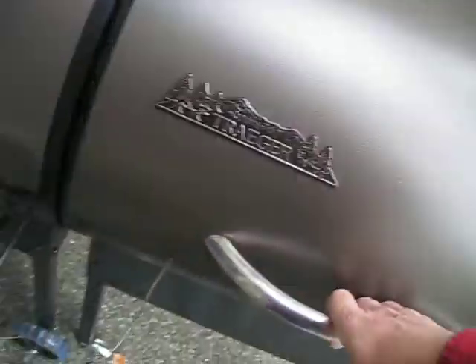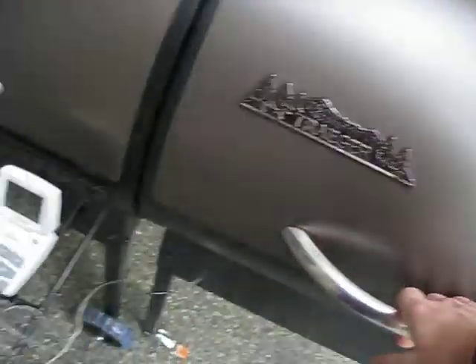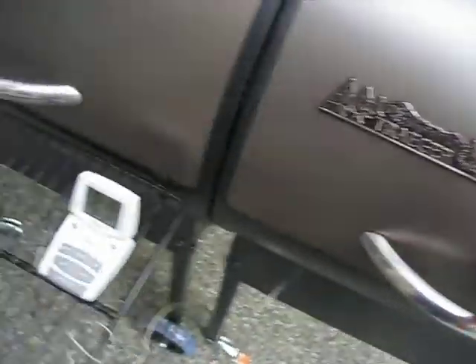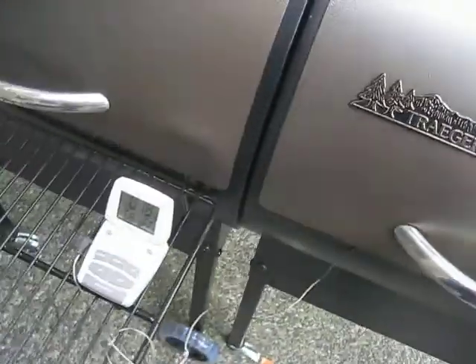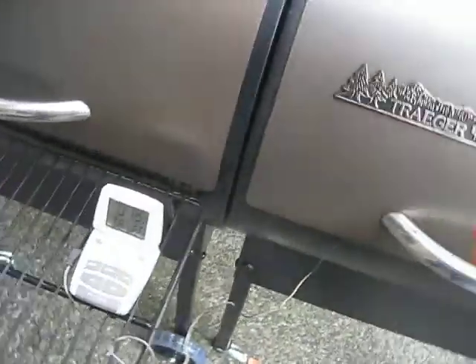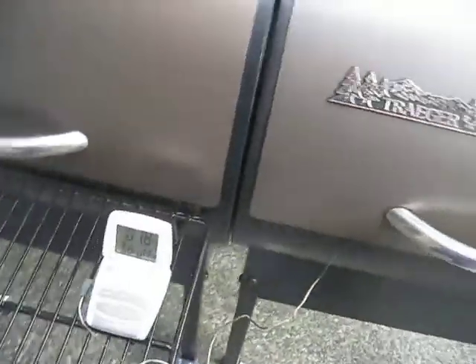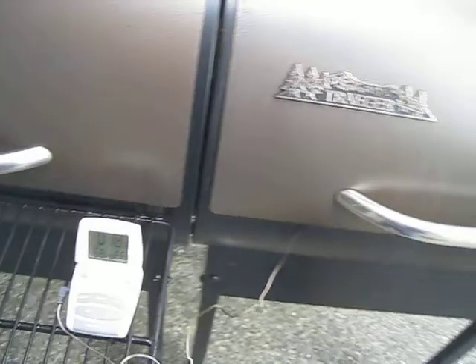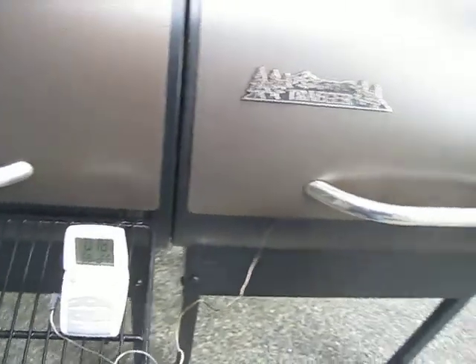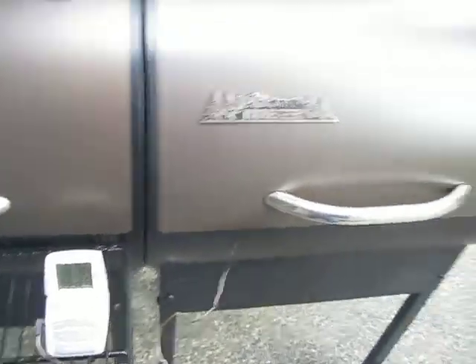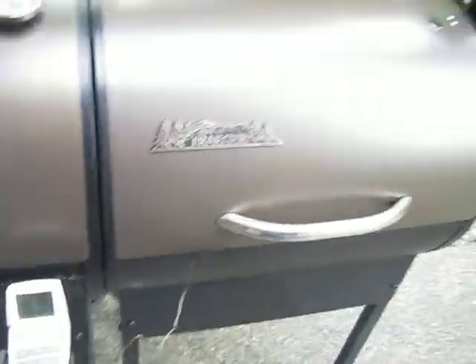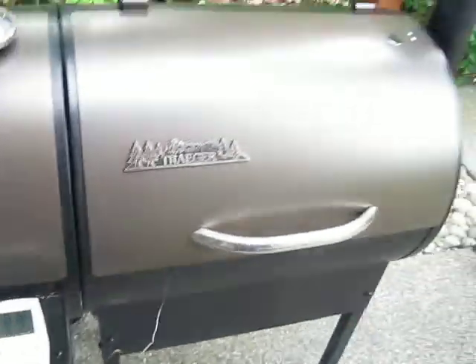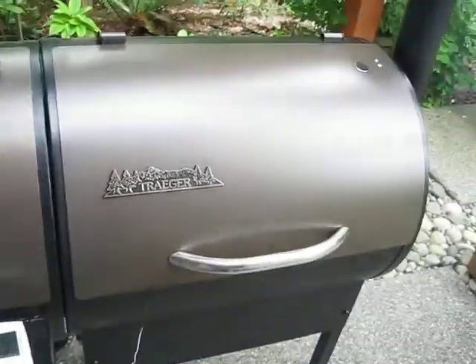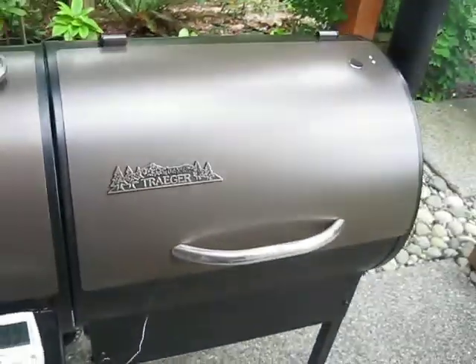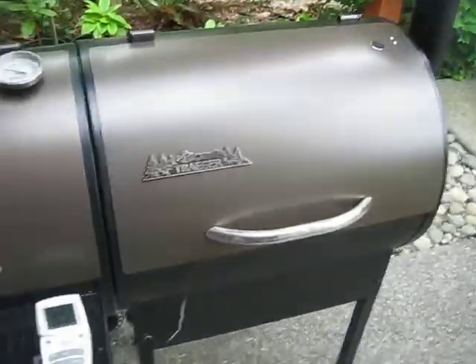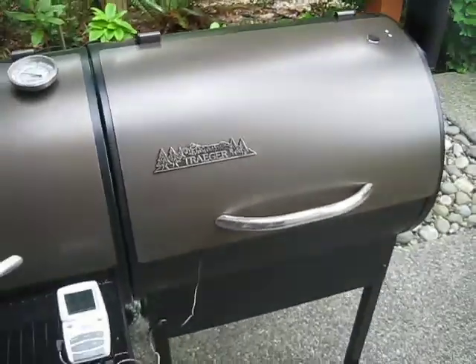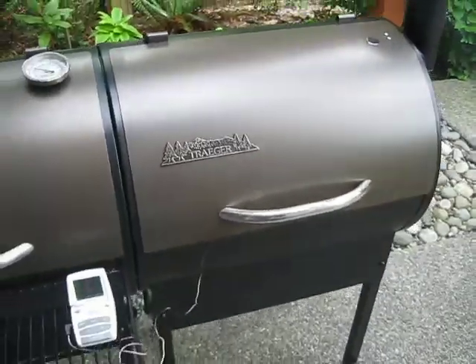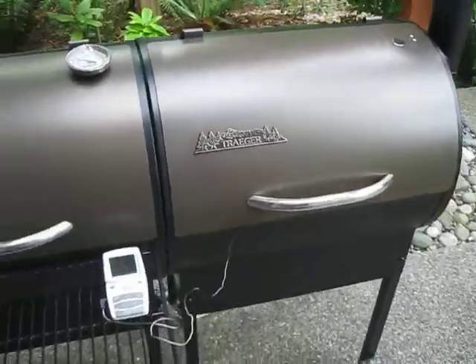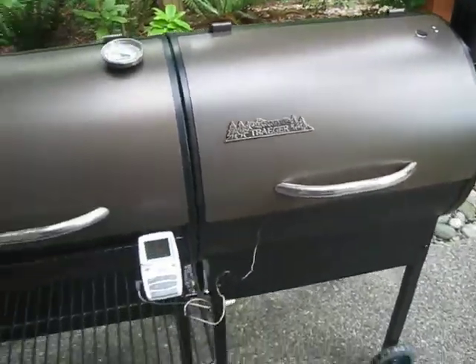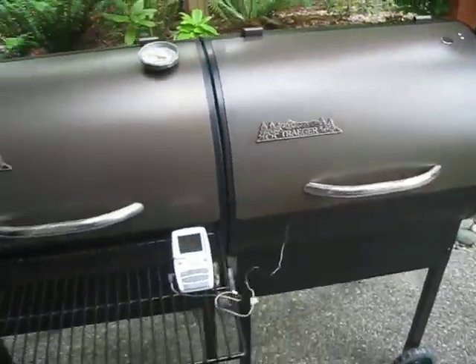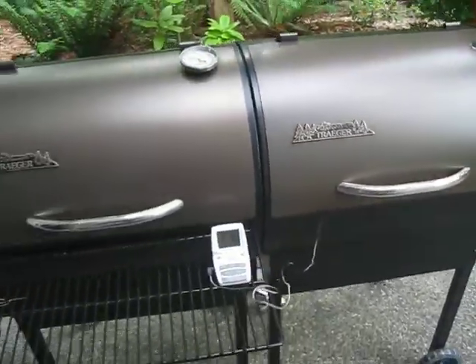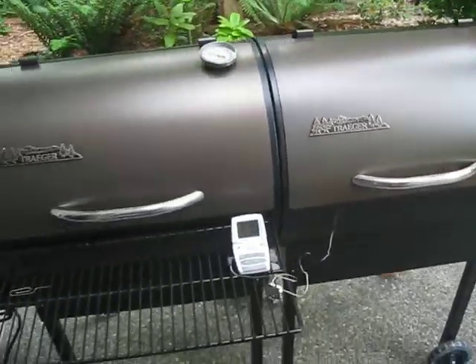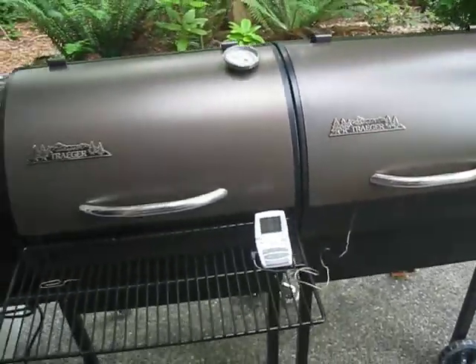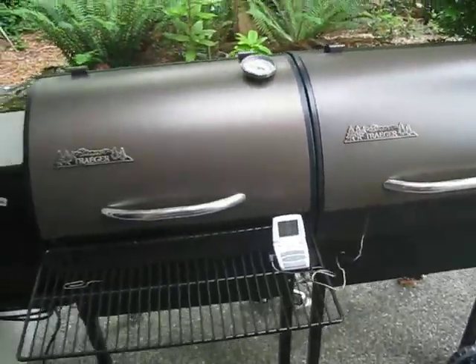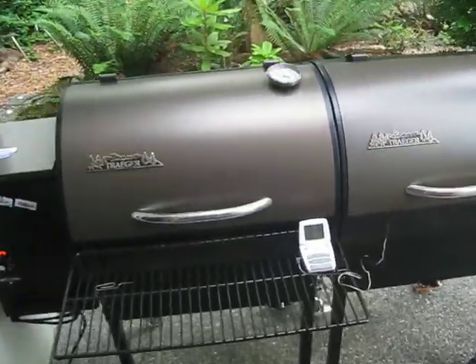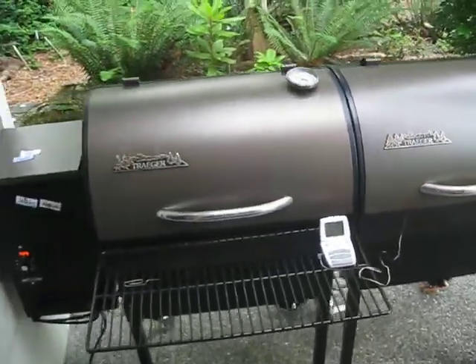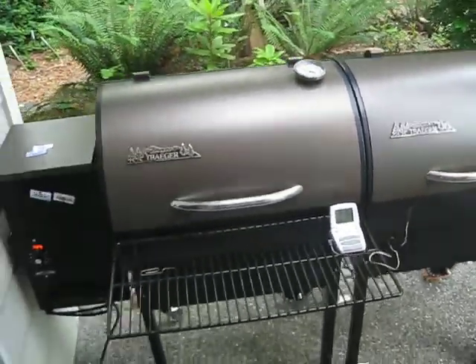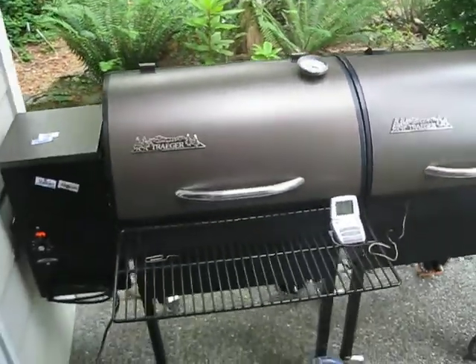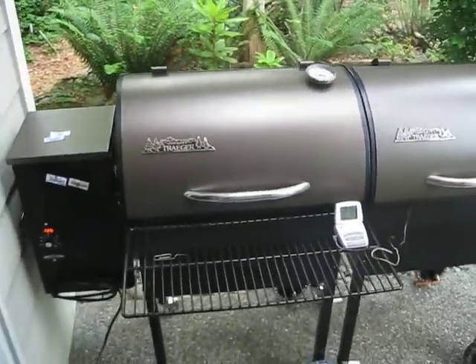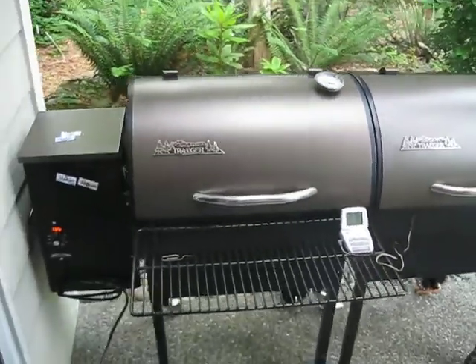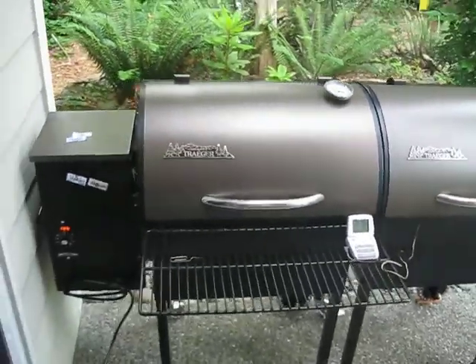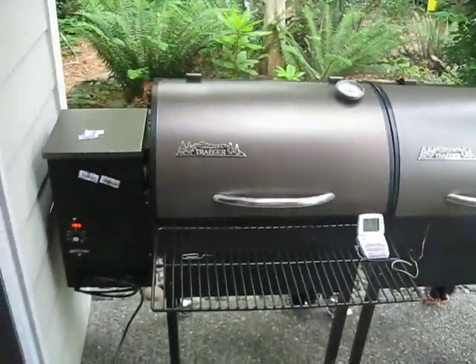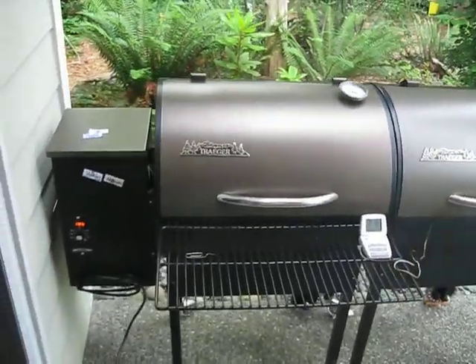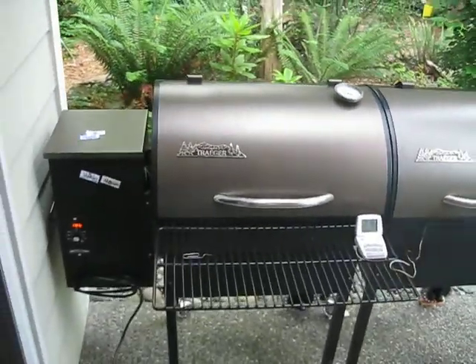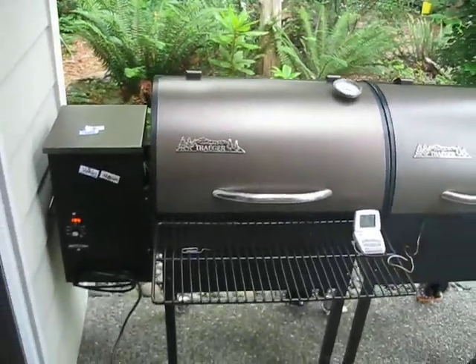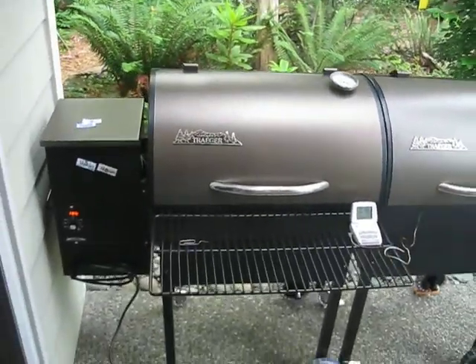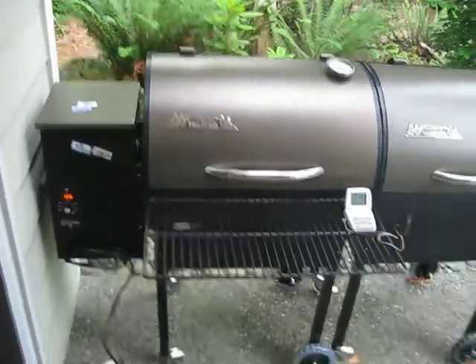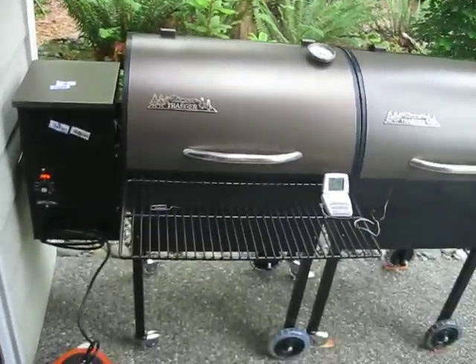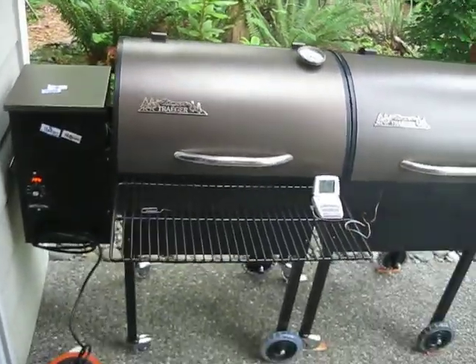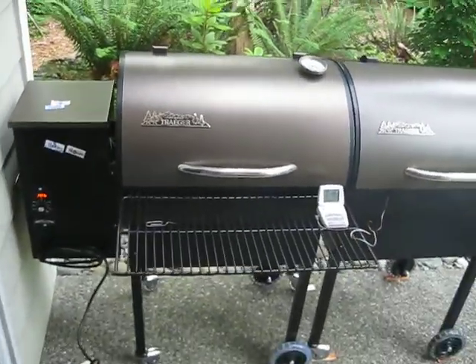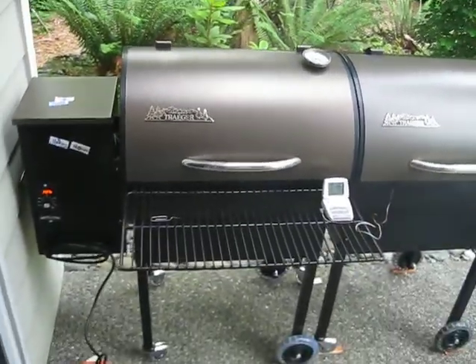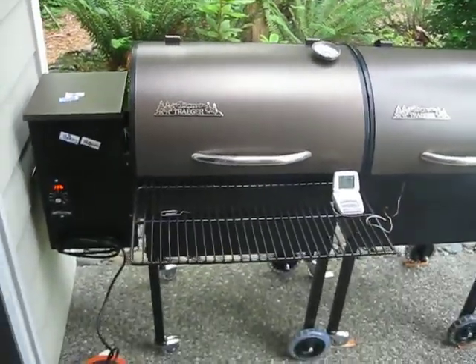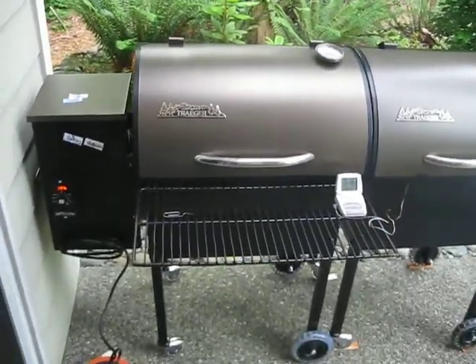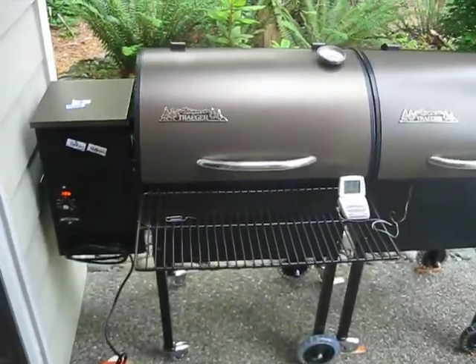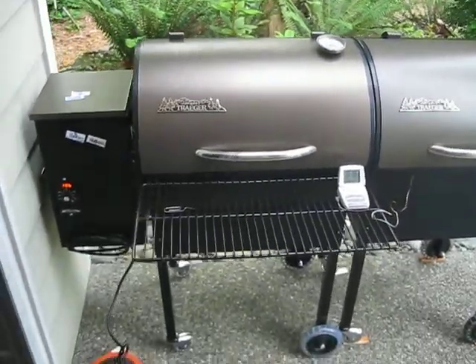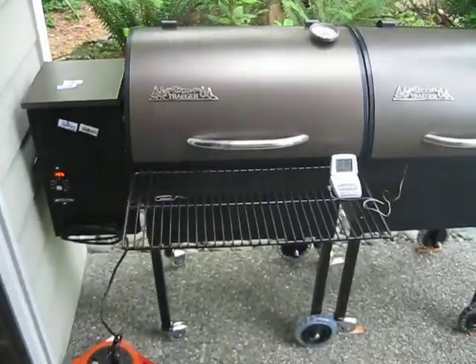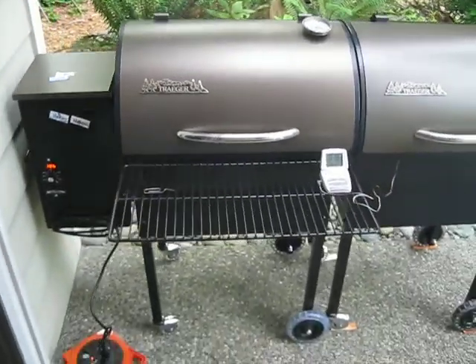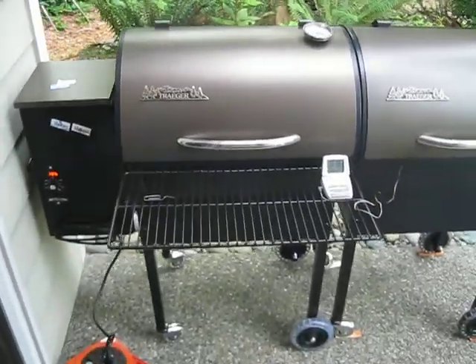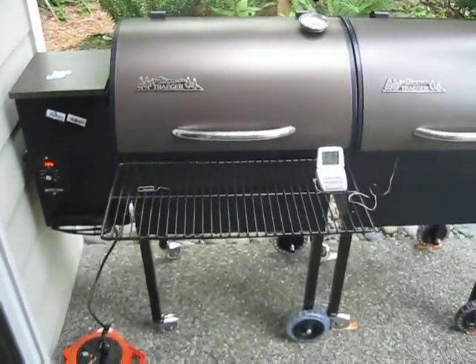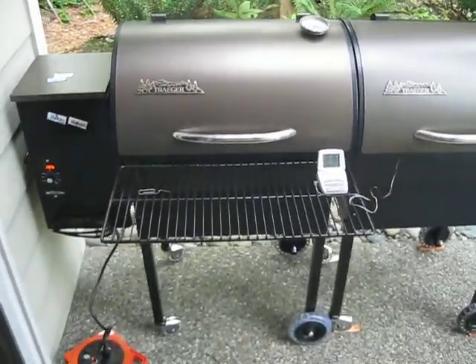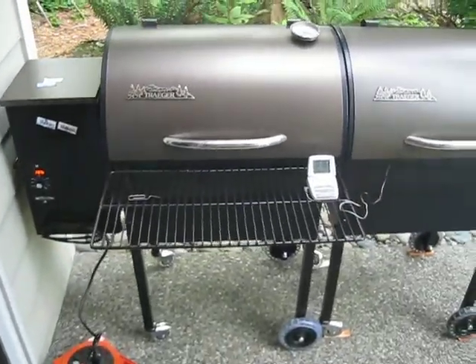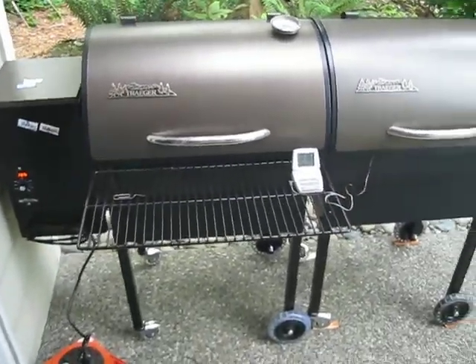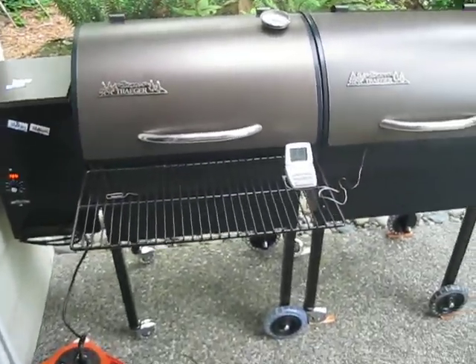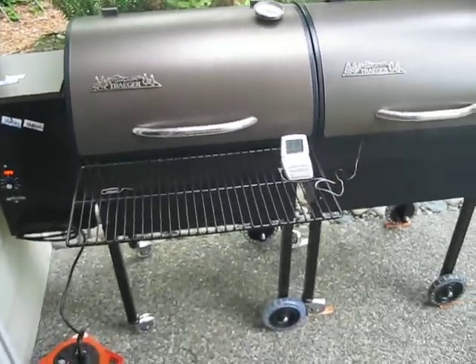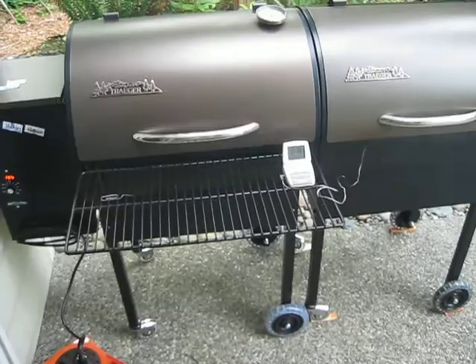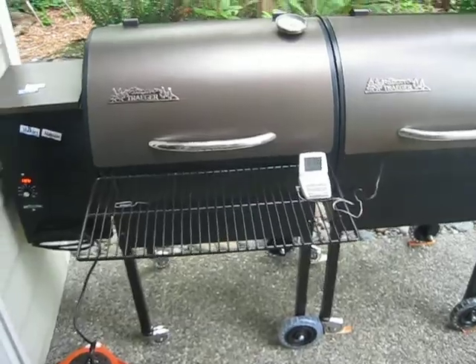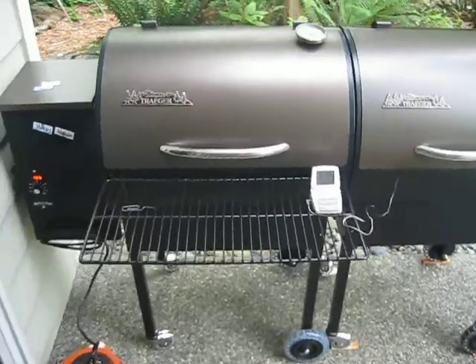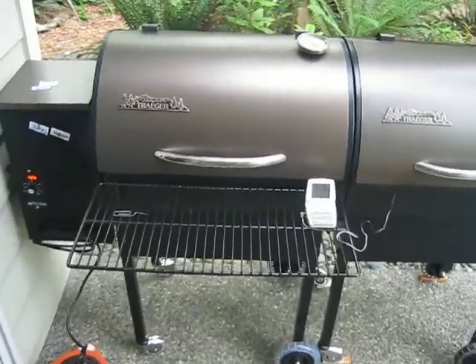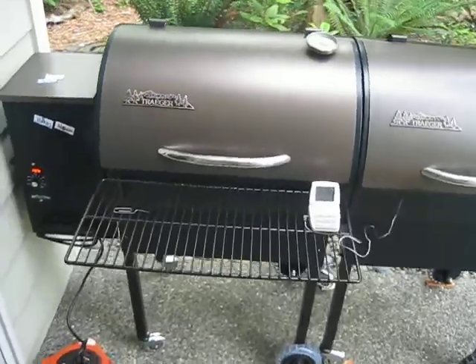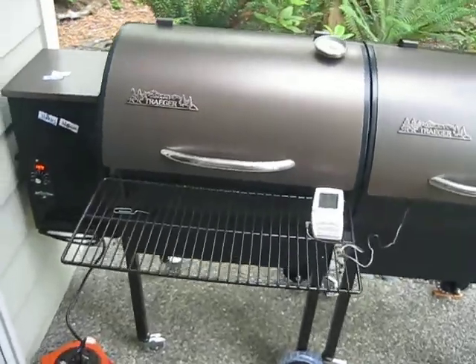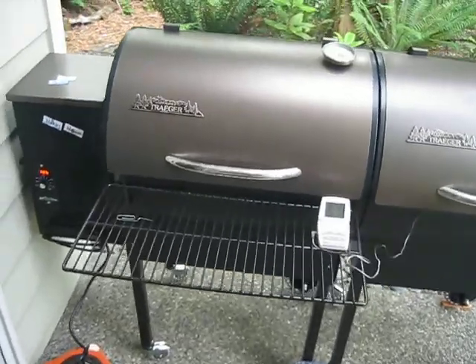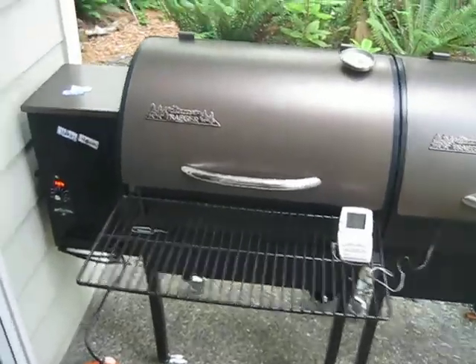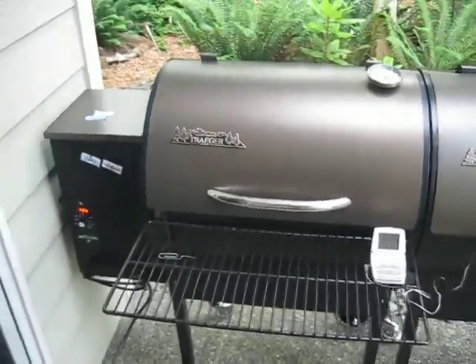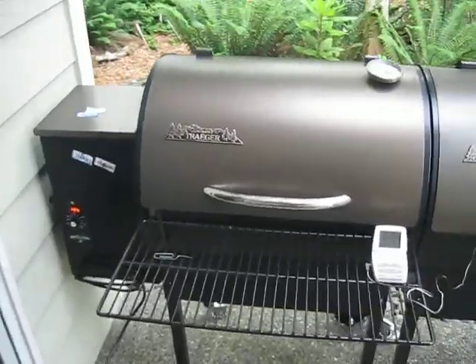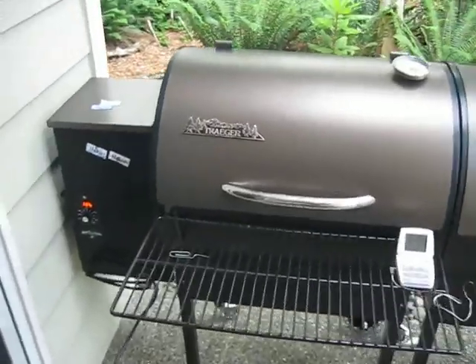That's perfect for cold smoking cheese or whatever. And you know what, that looks really good. That's two Traeger grills hooked up together.